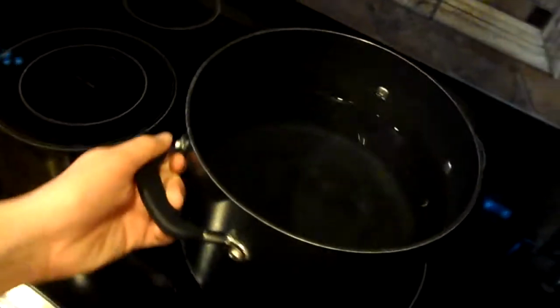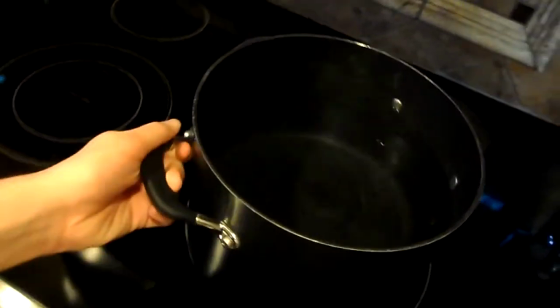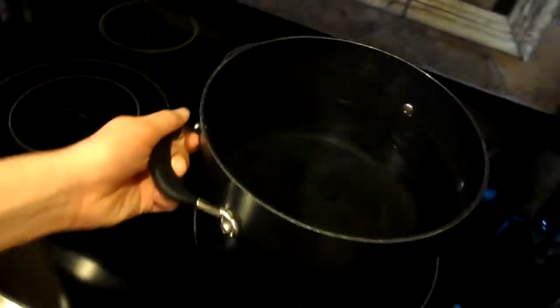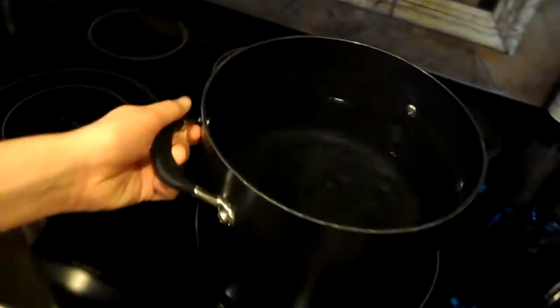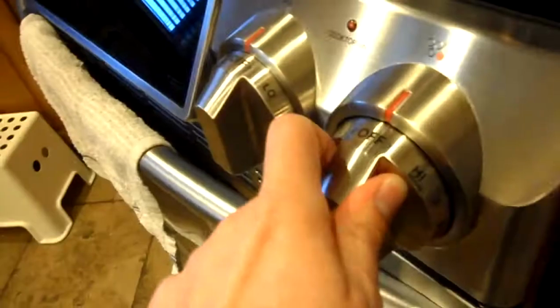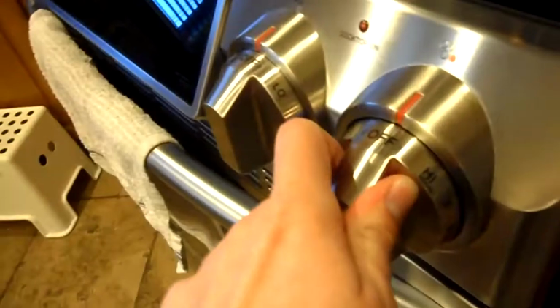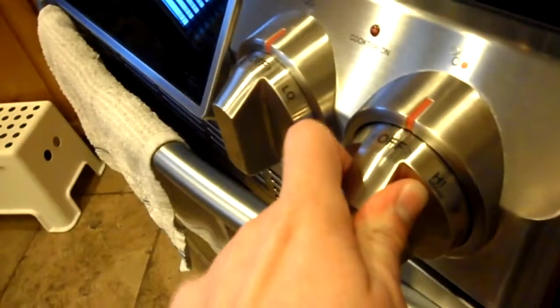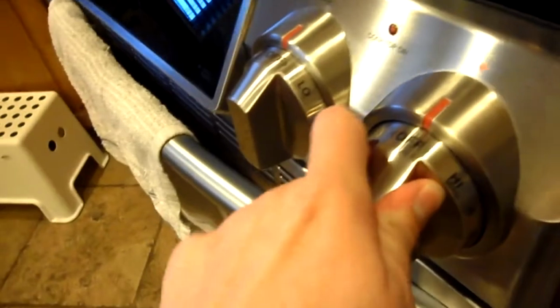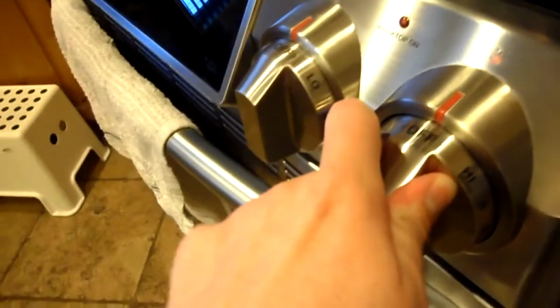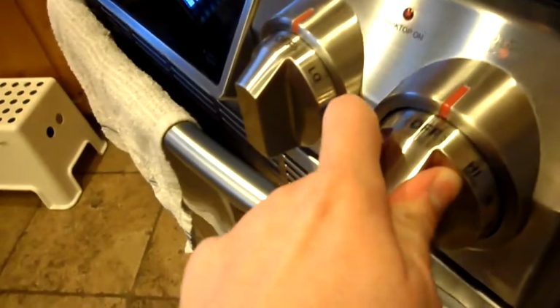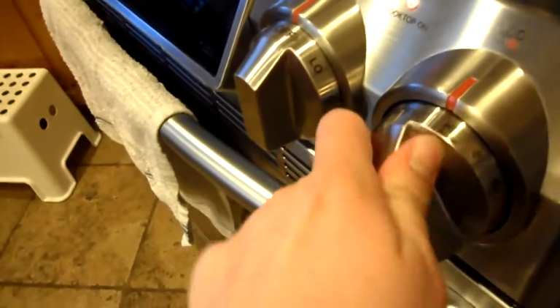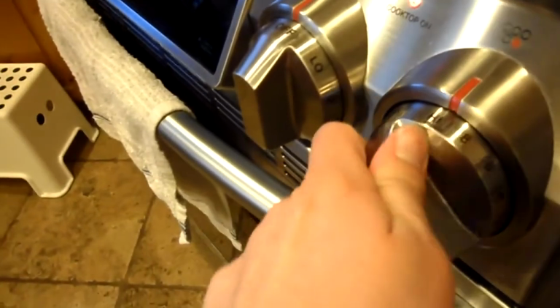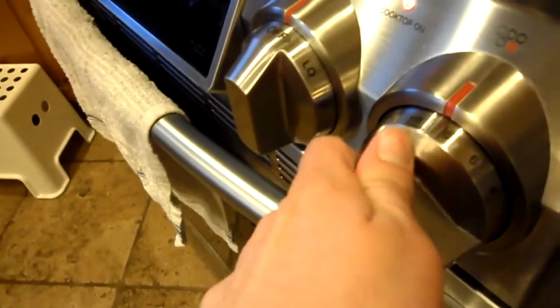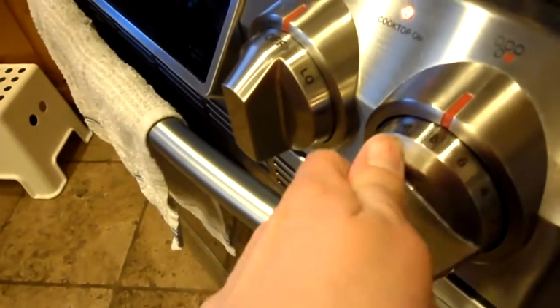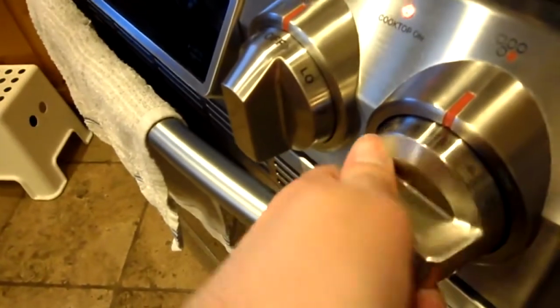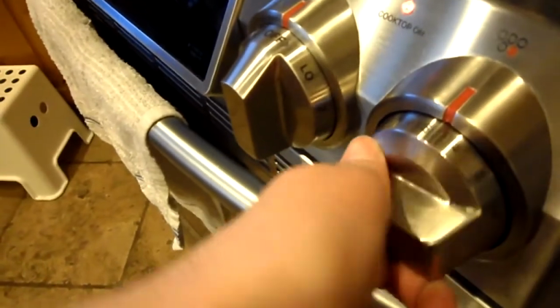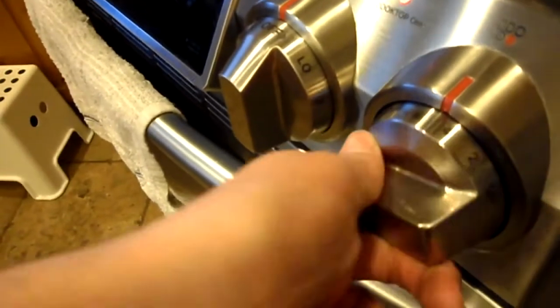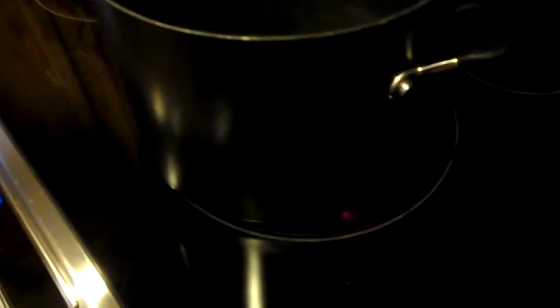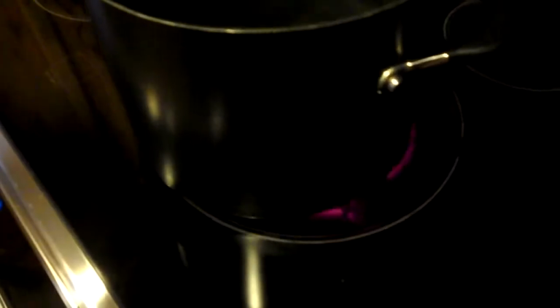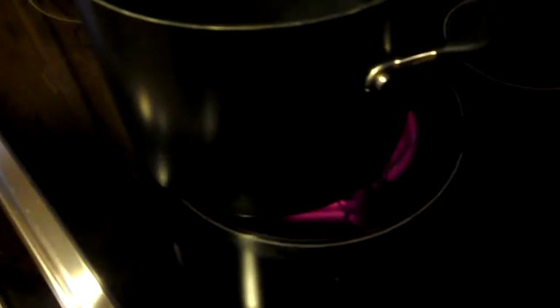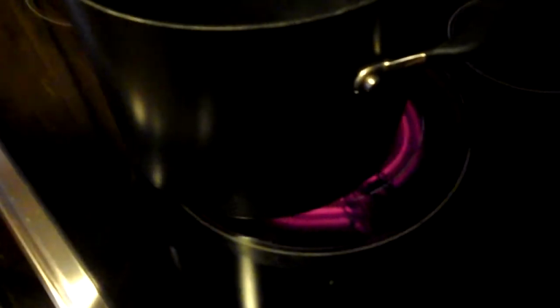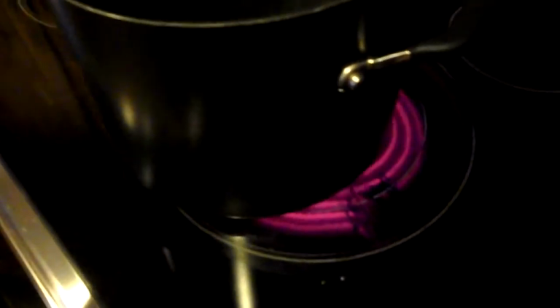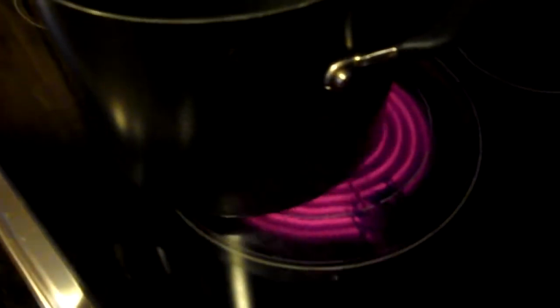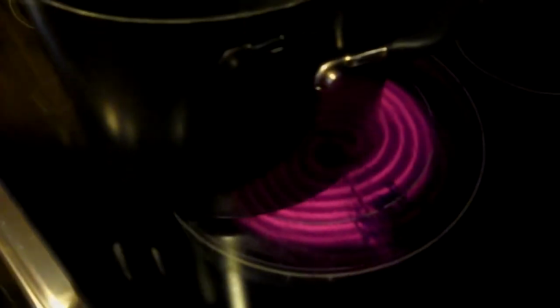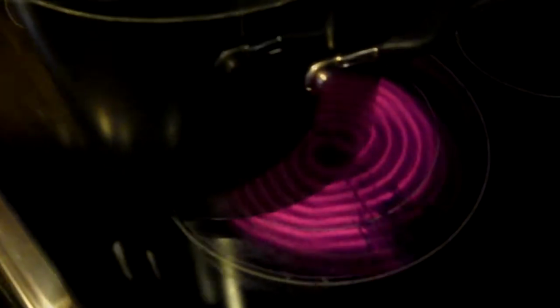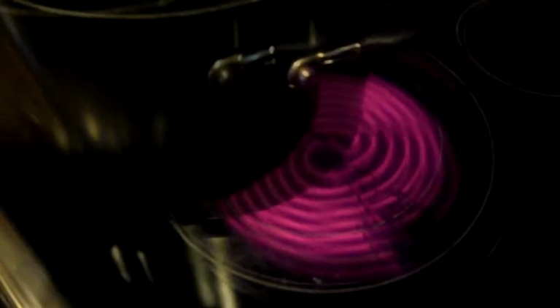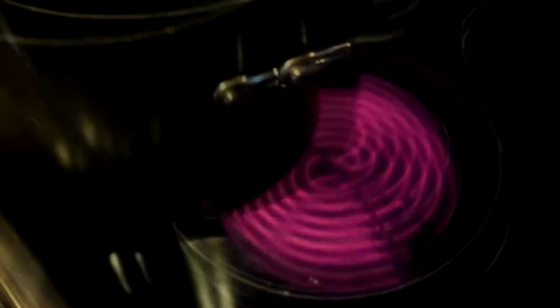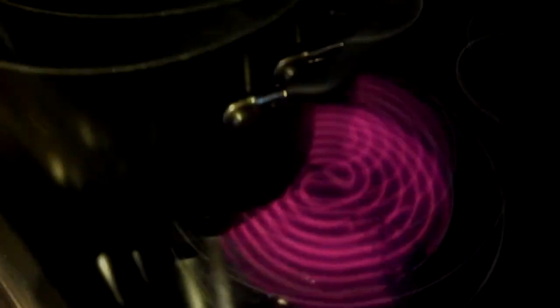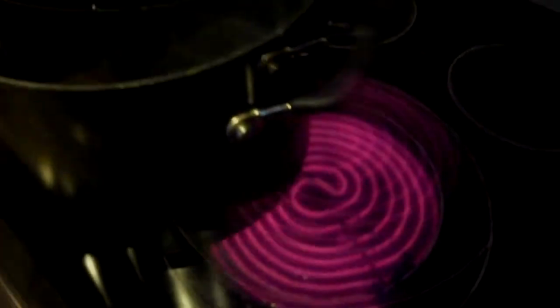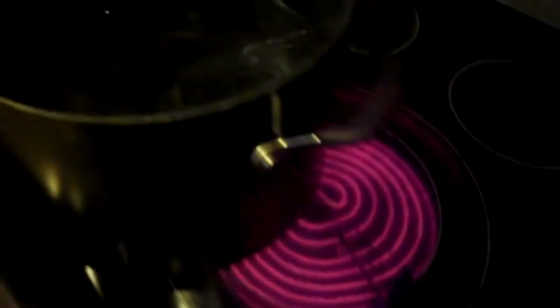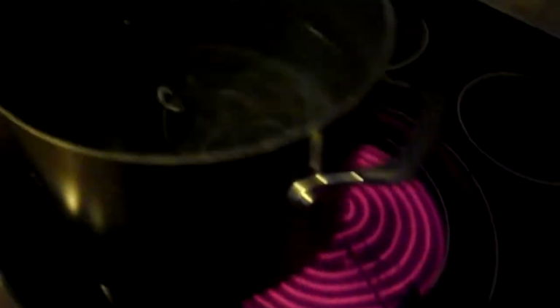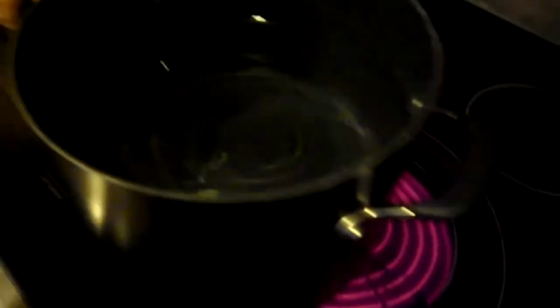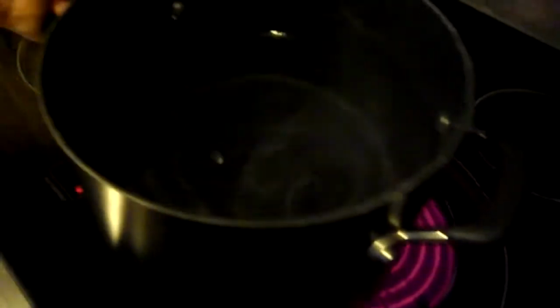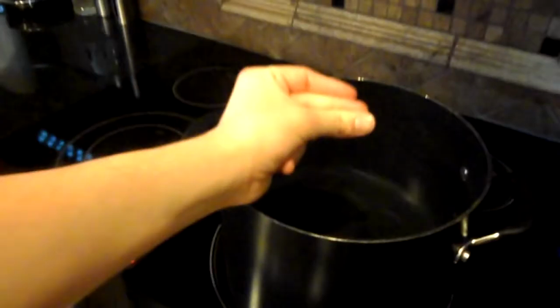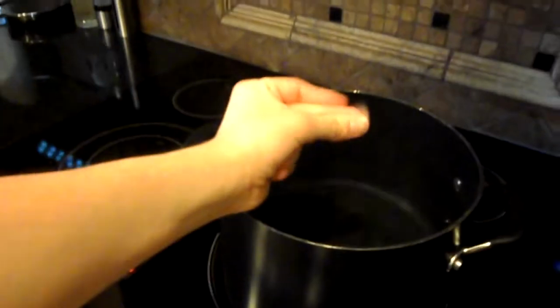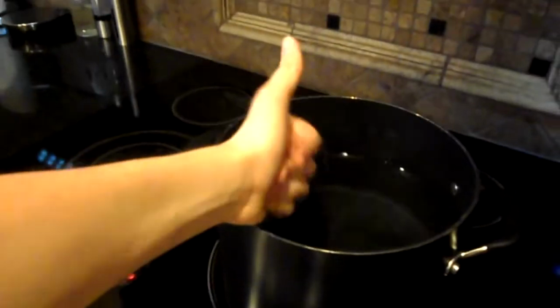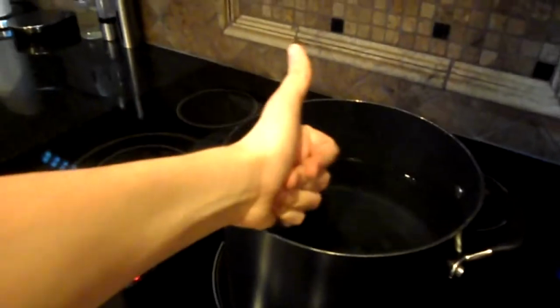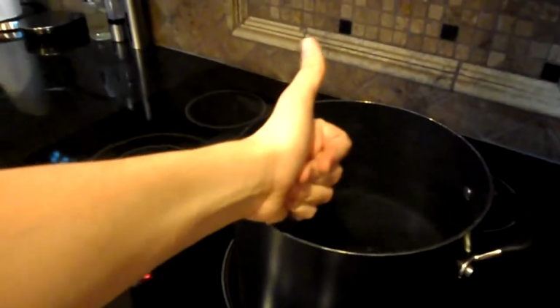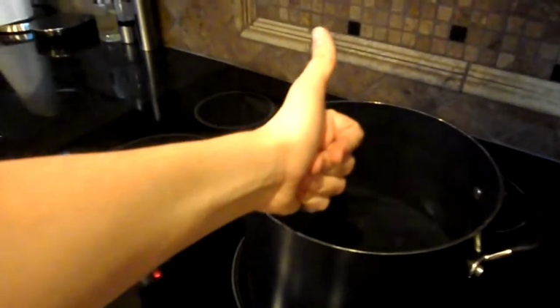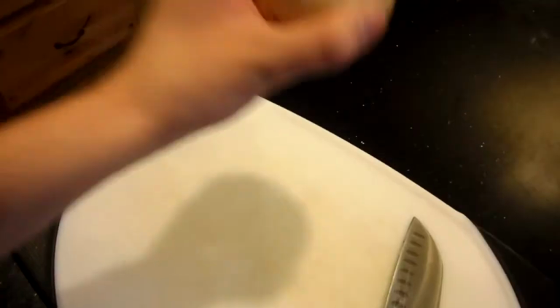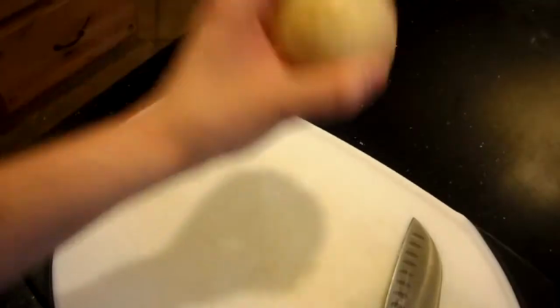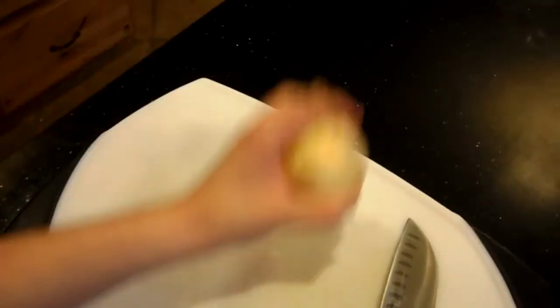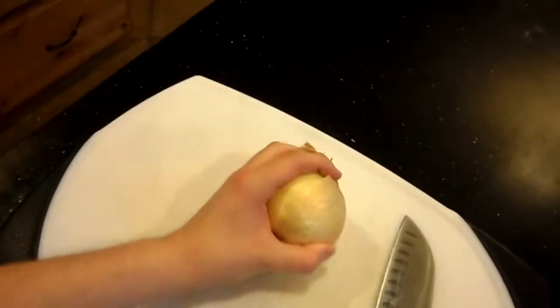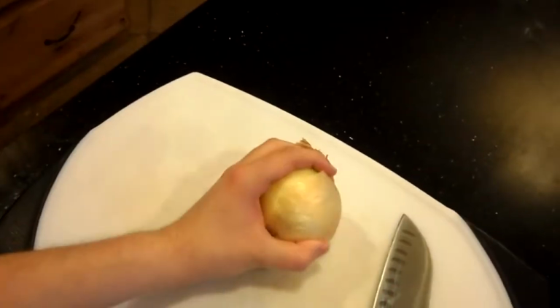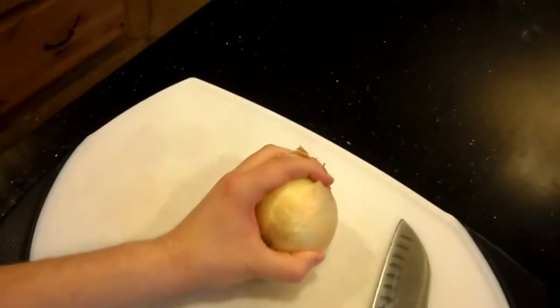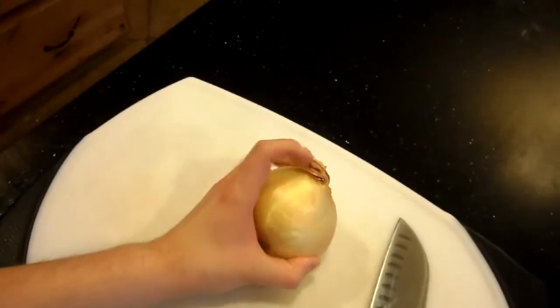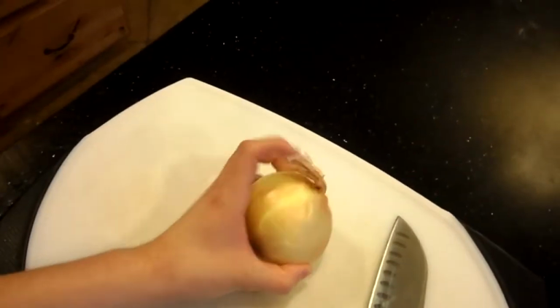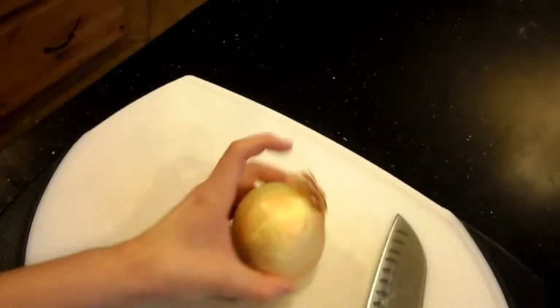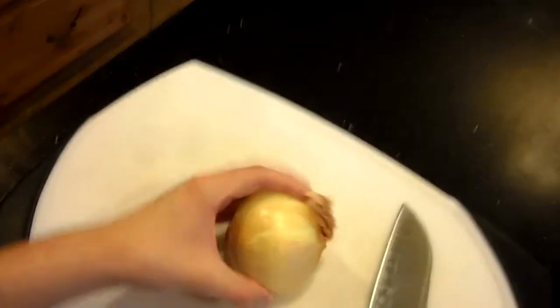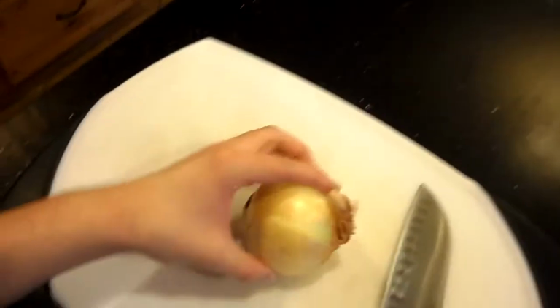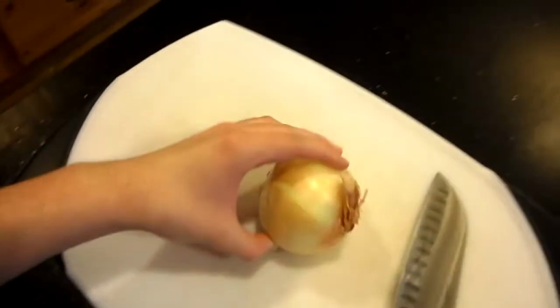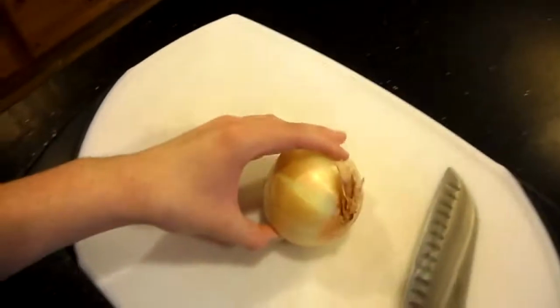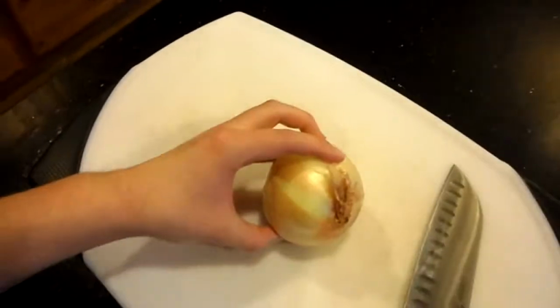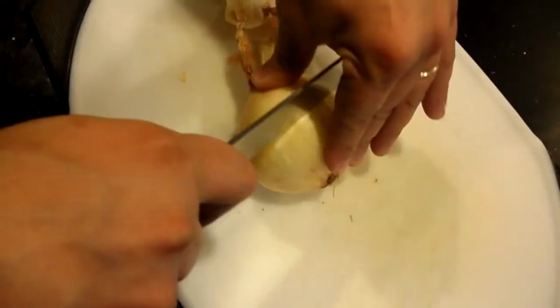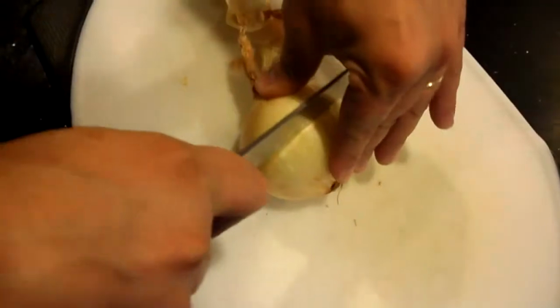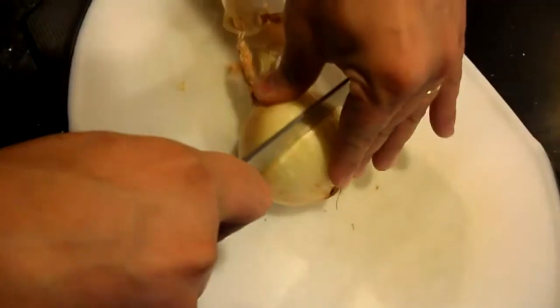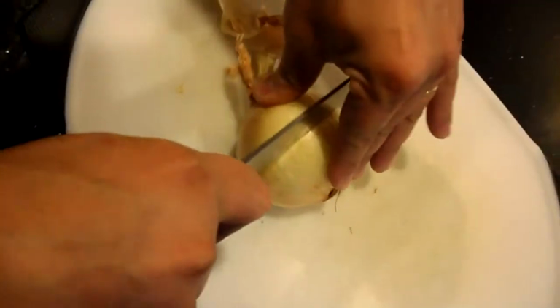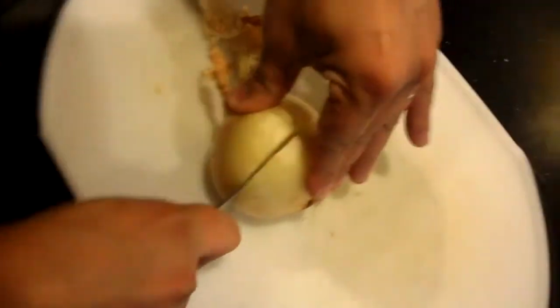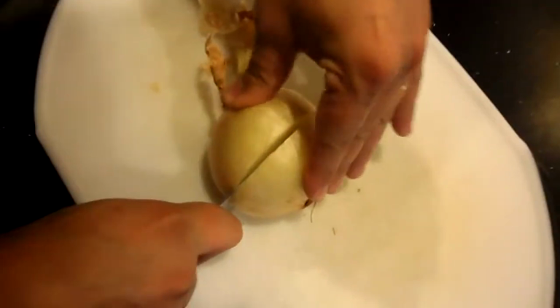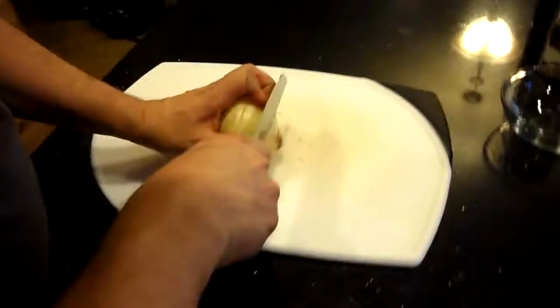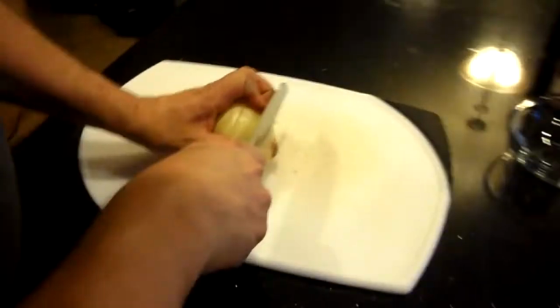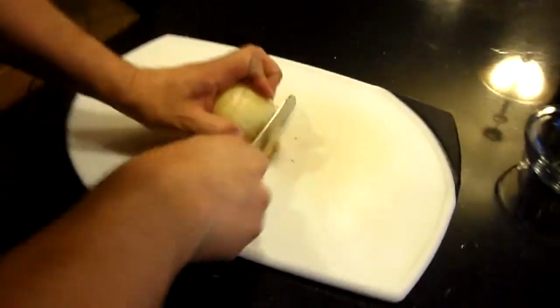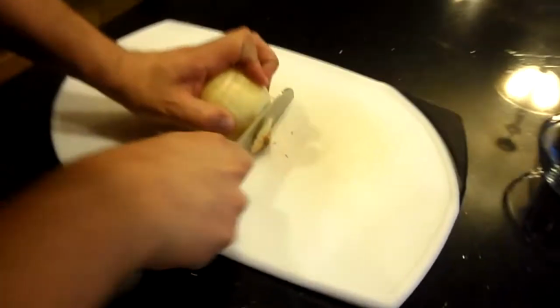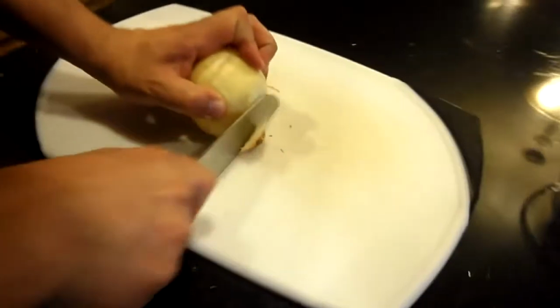Turn on the stove. Murder the onion into a million pieces.